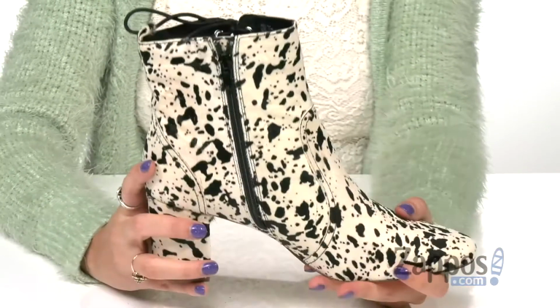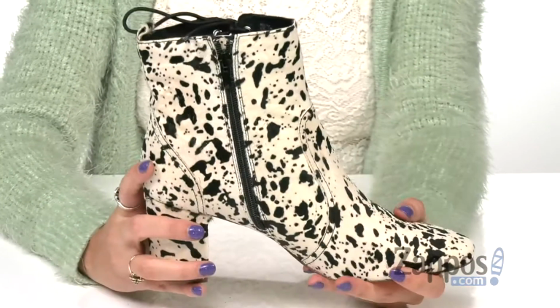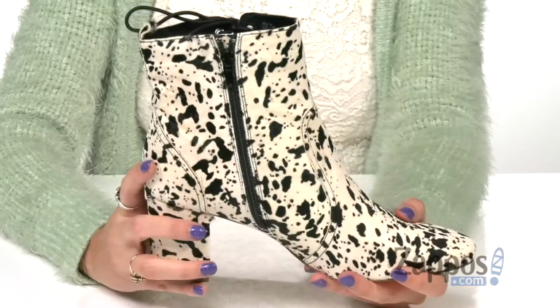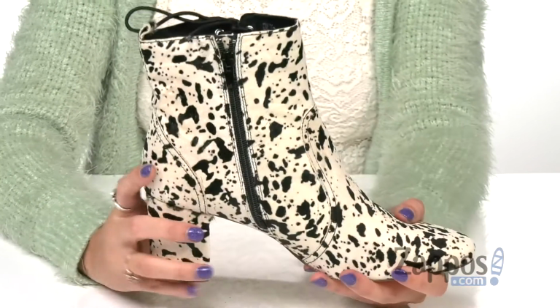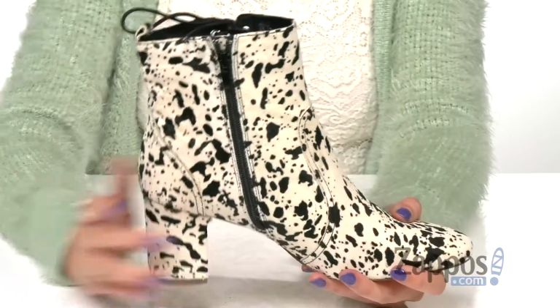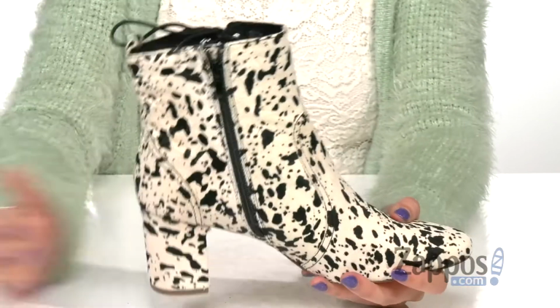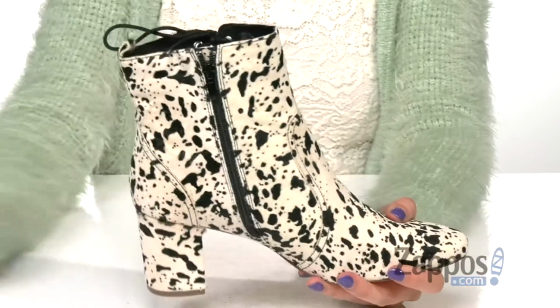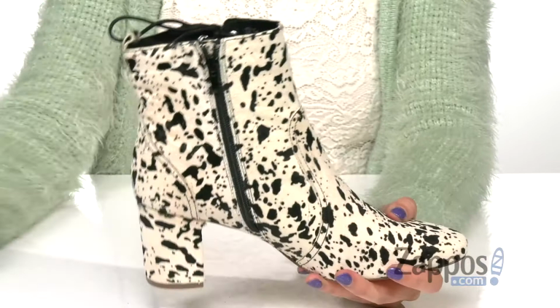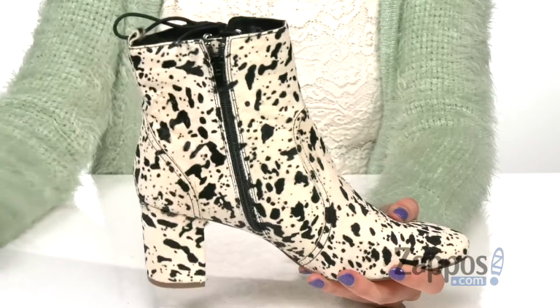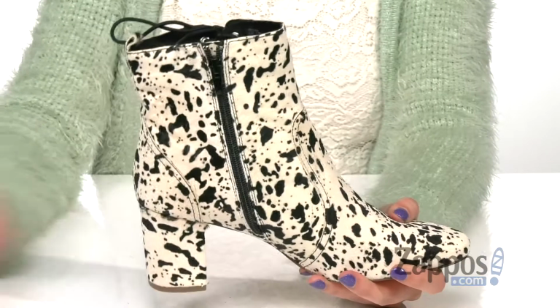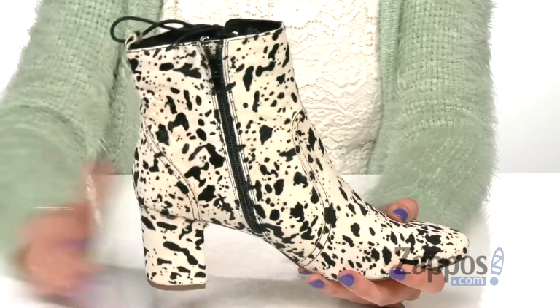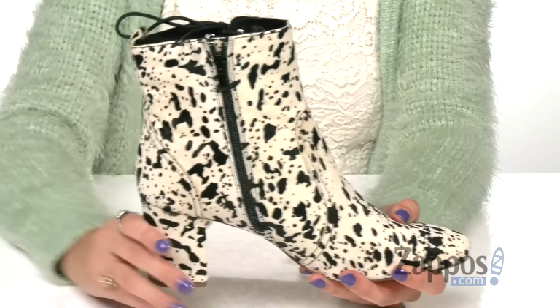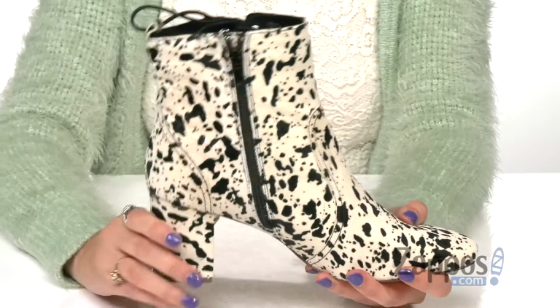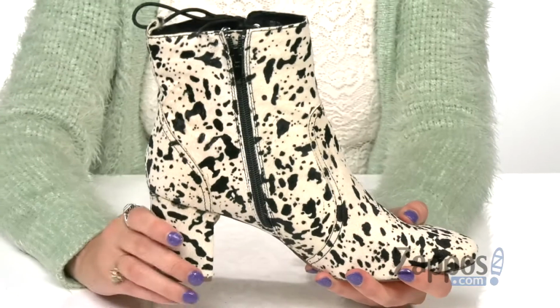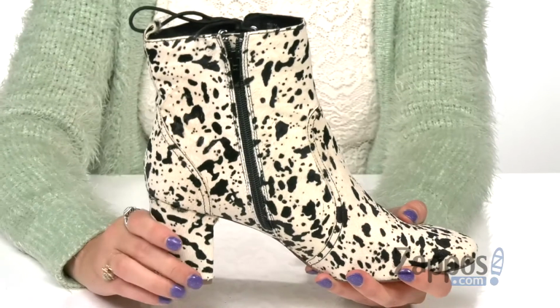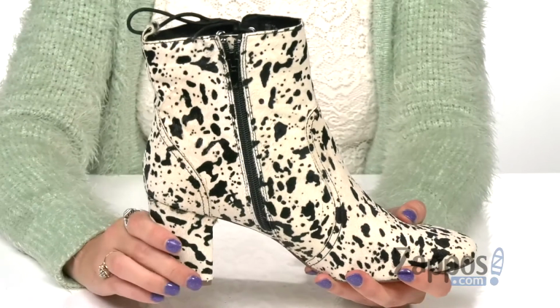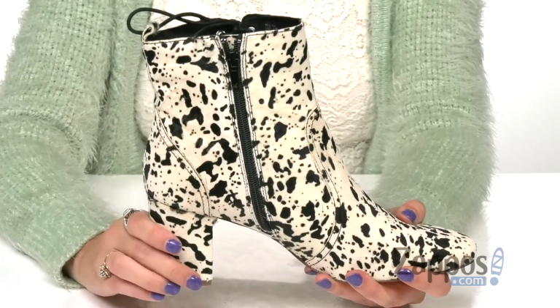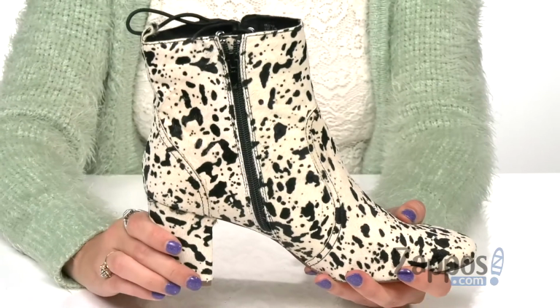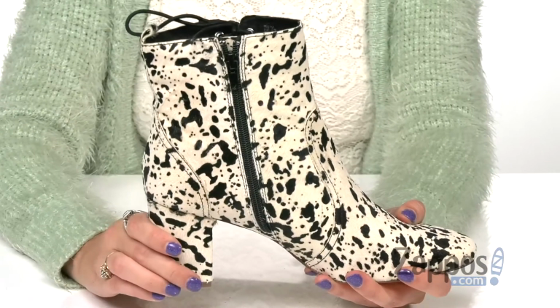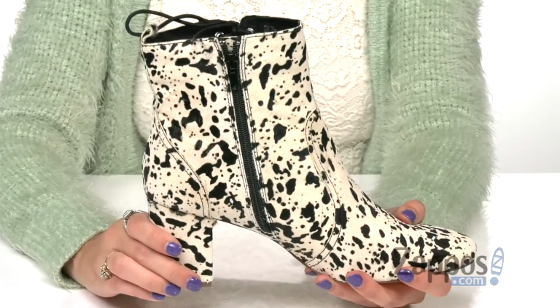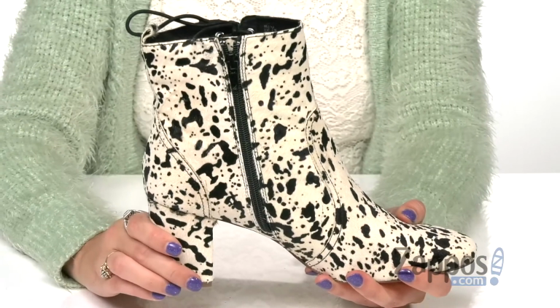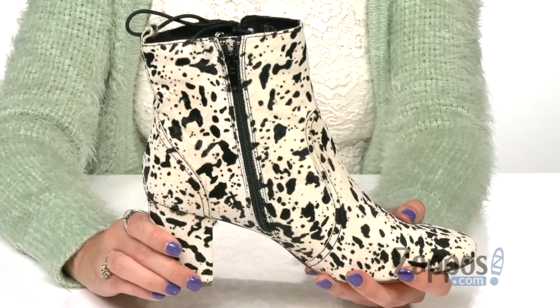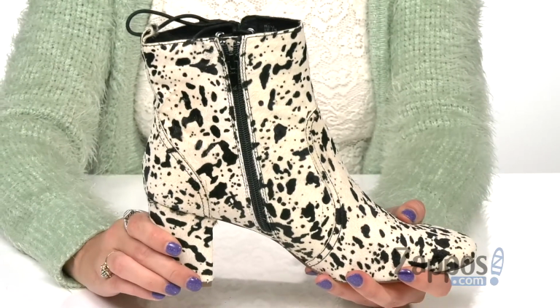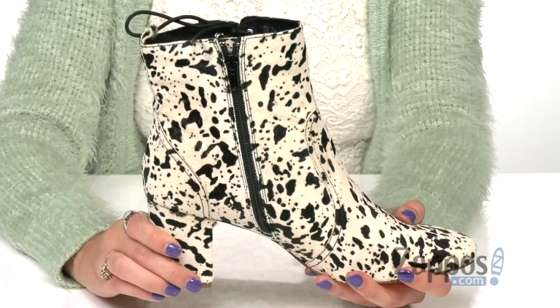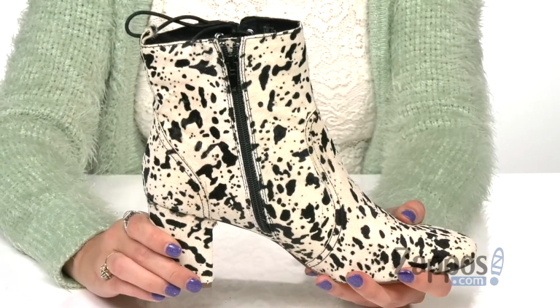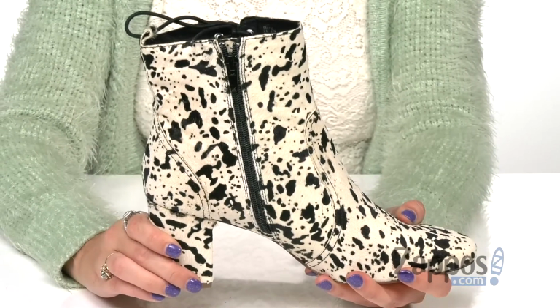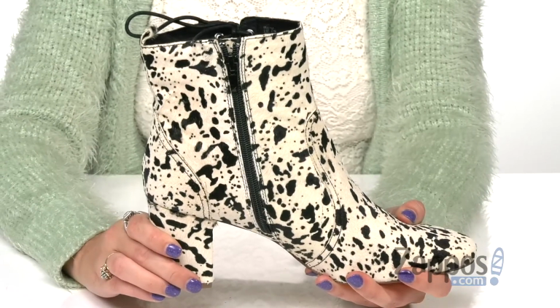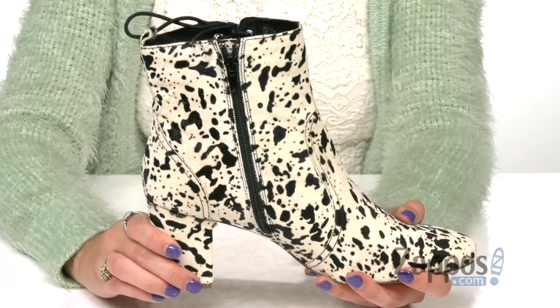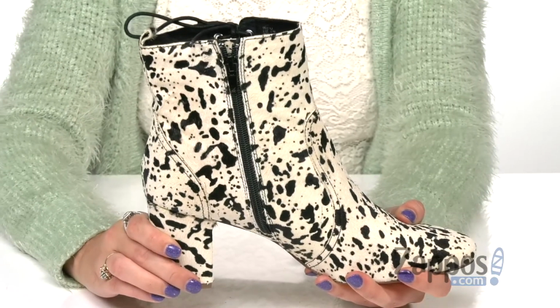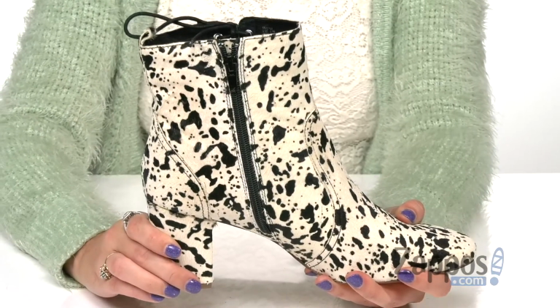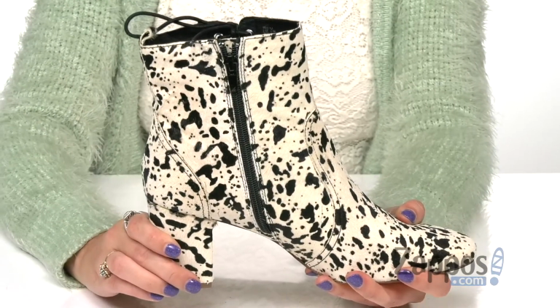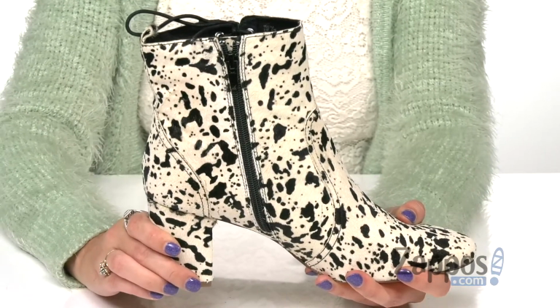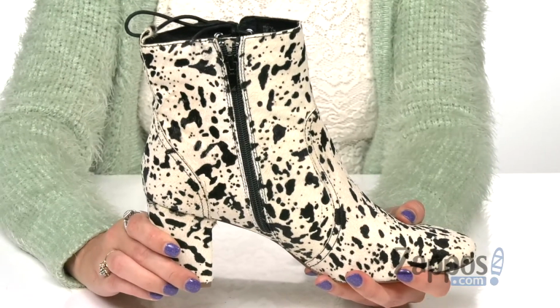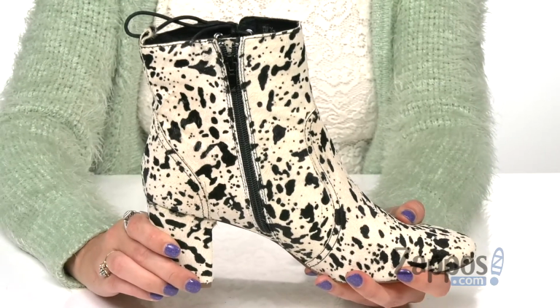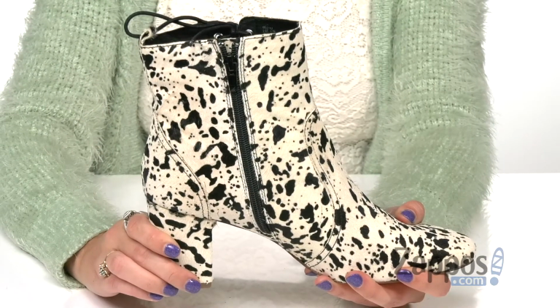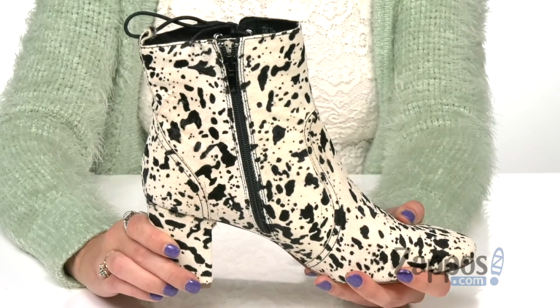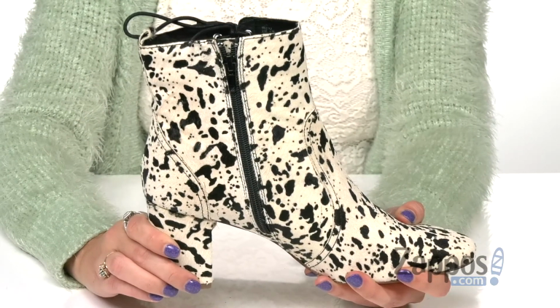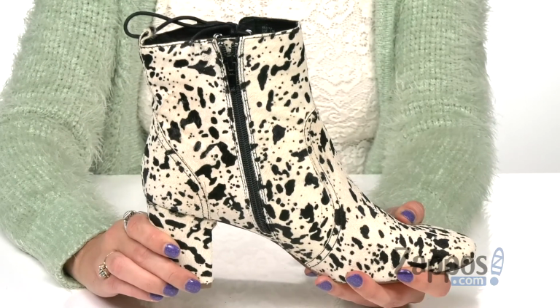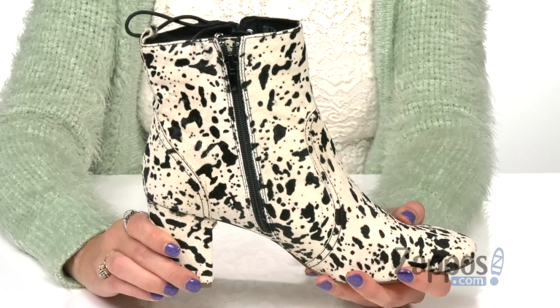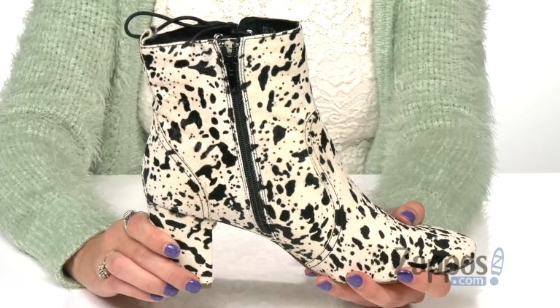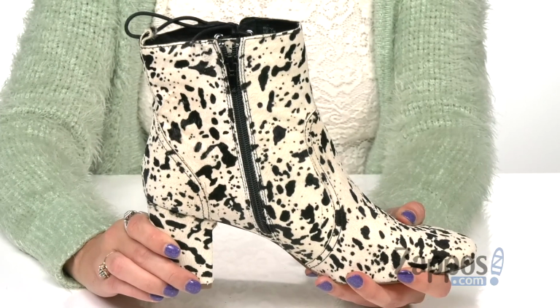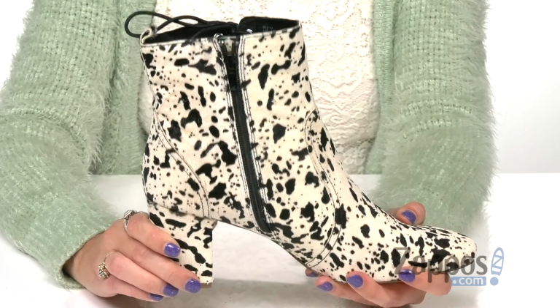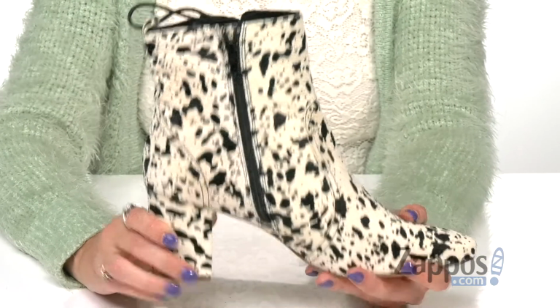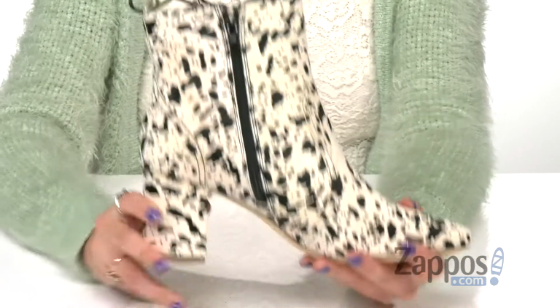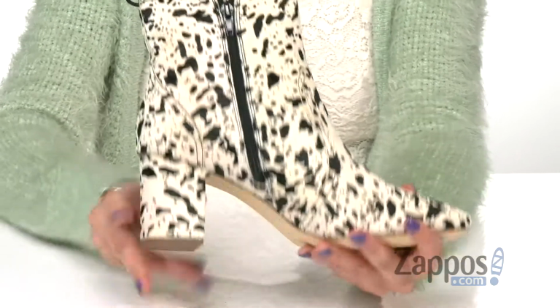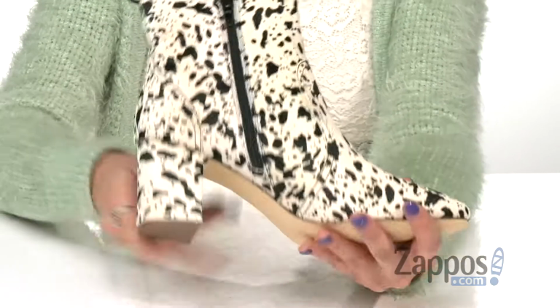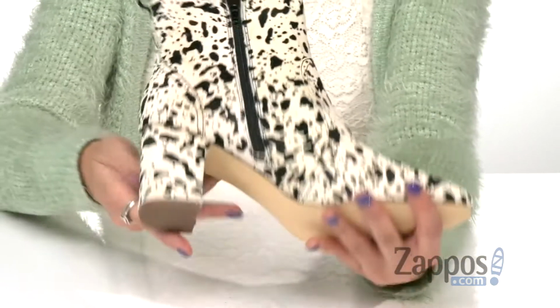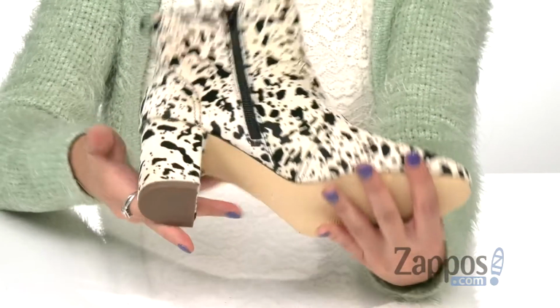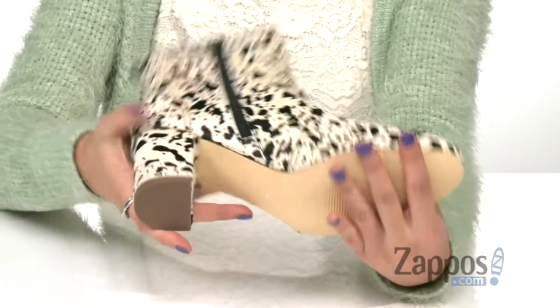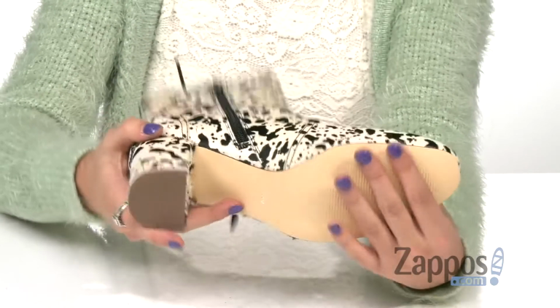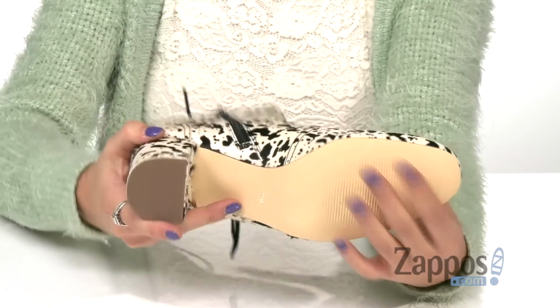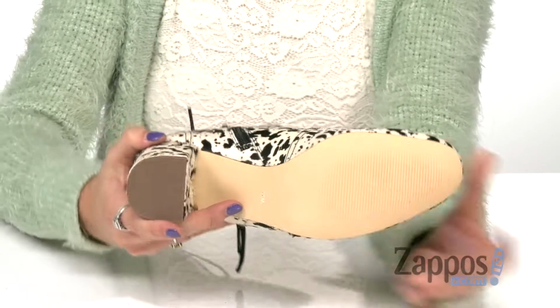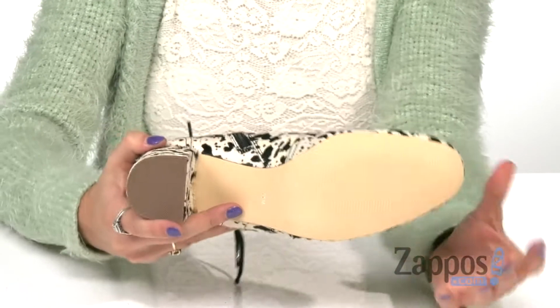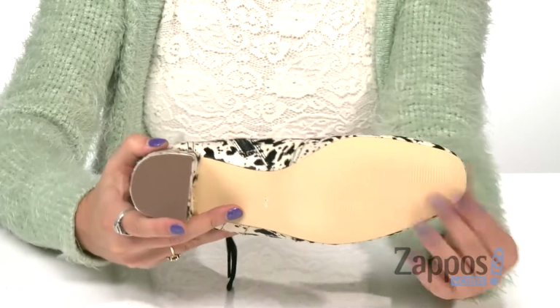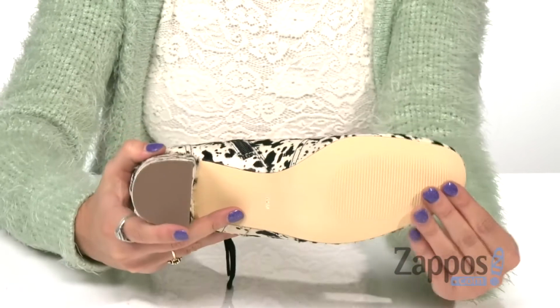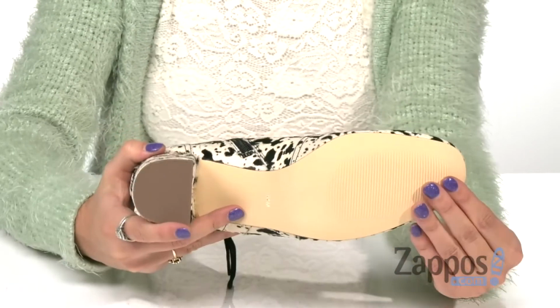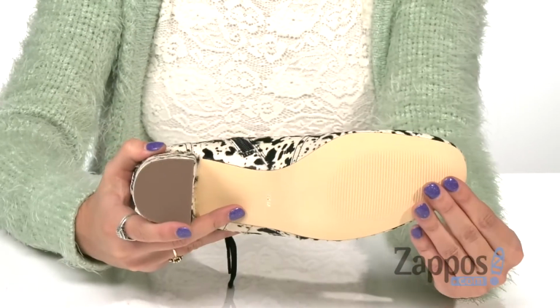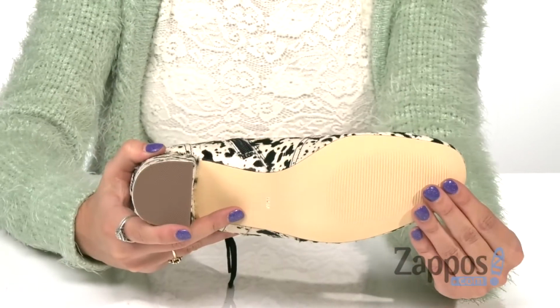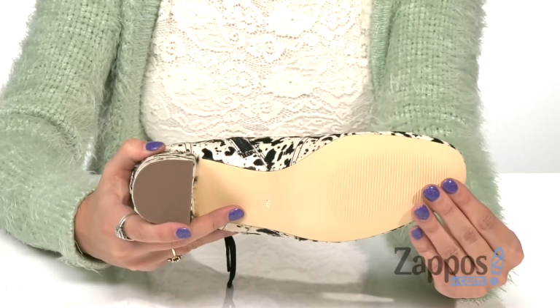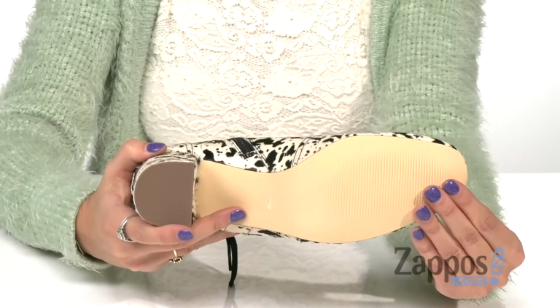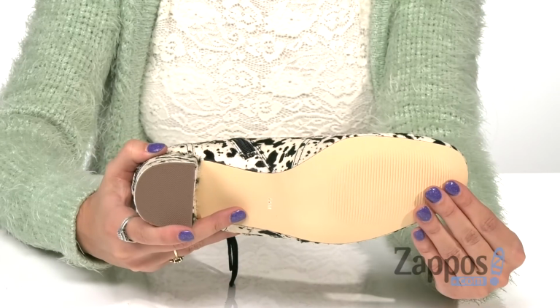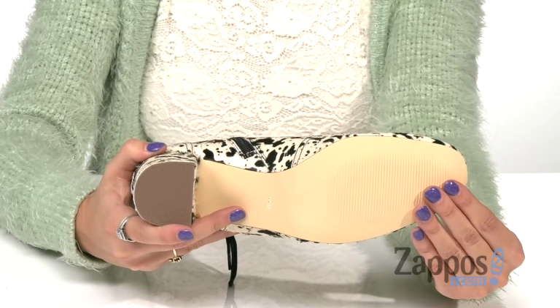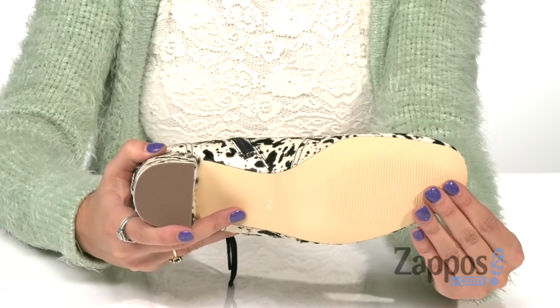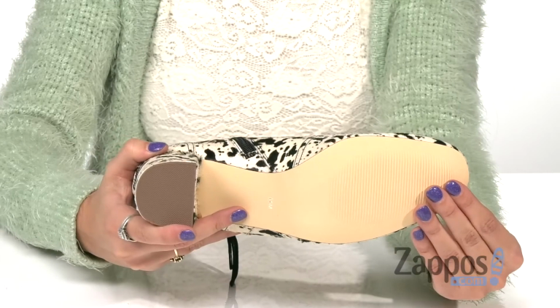On the bottom is a wrapped block heel for a nice boost in height, and it's all on top of a synthetic outsole.